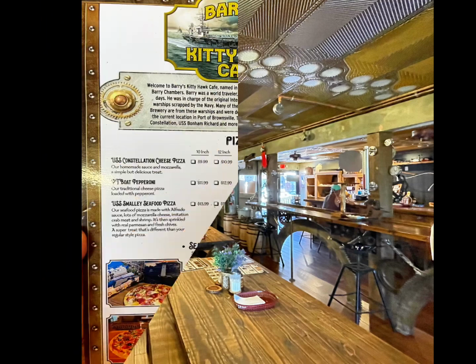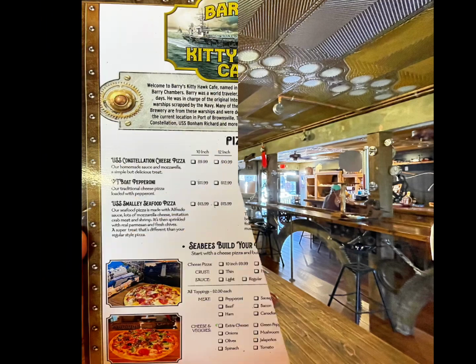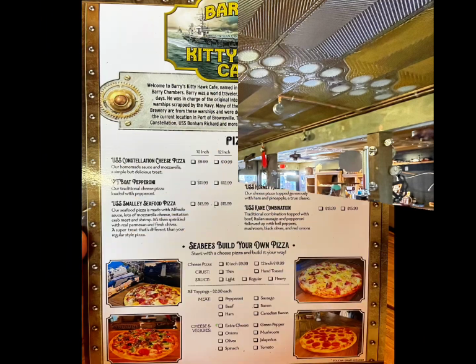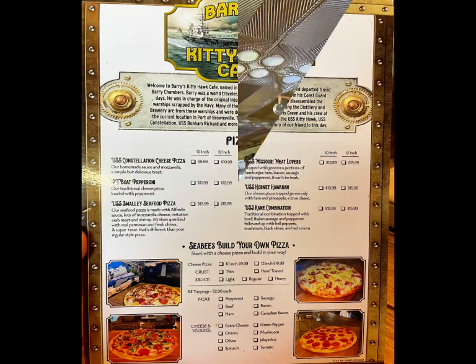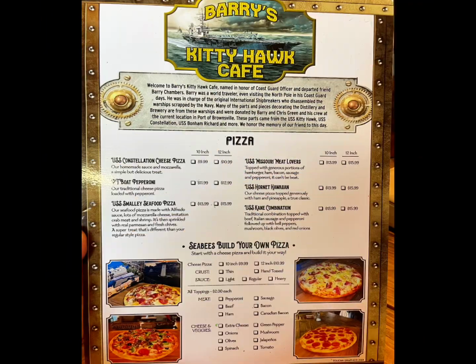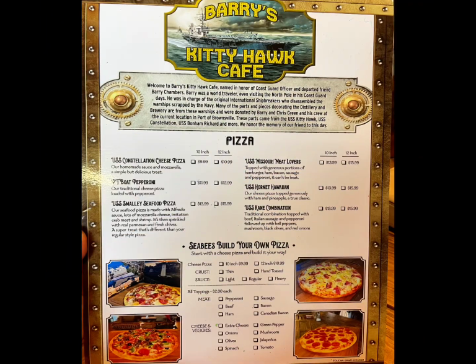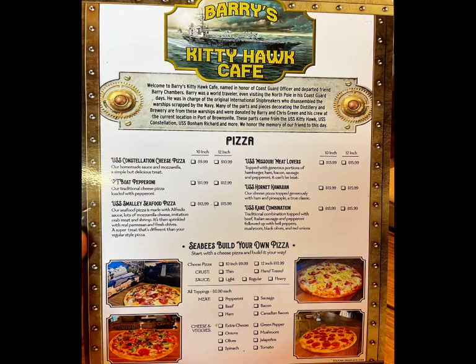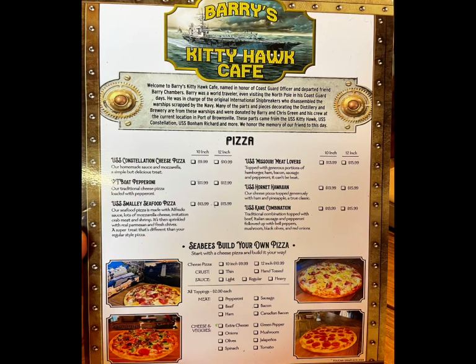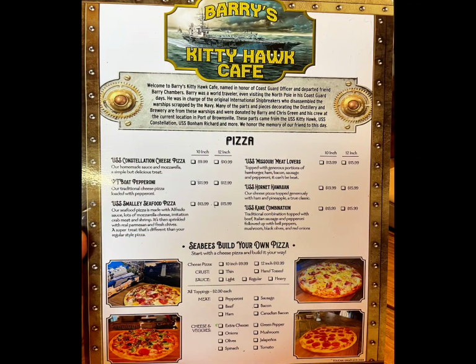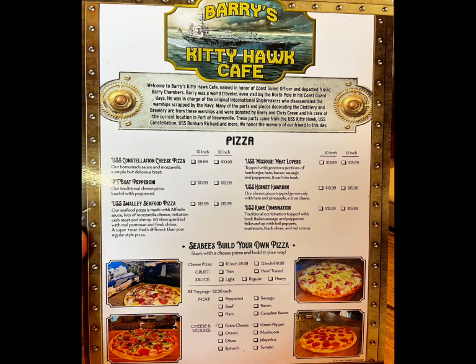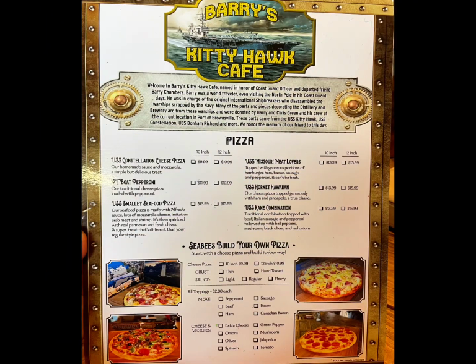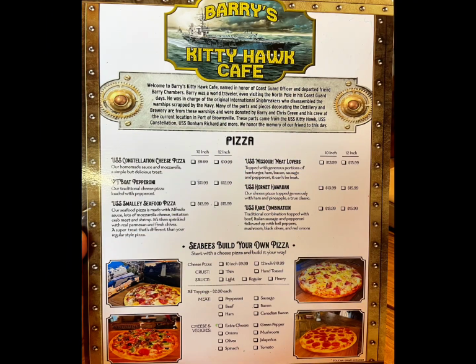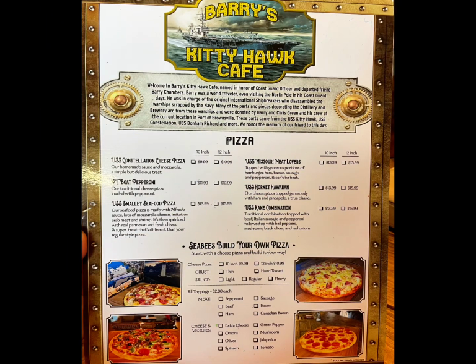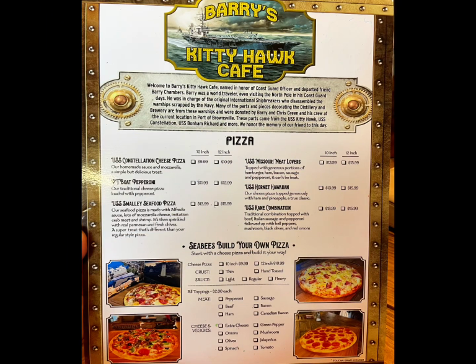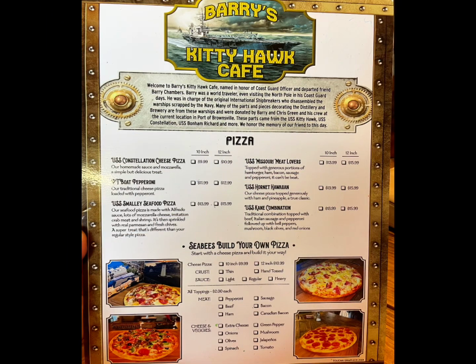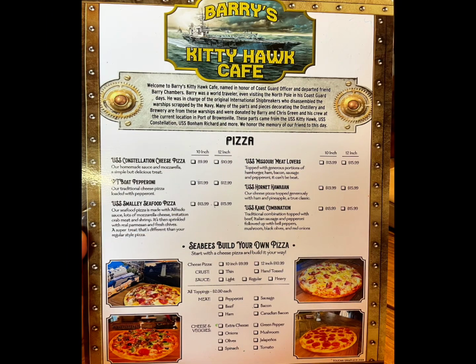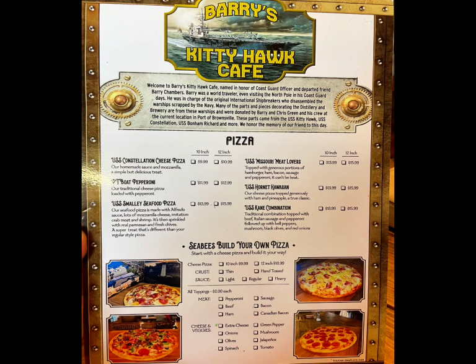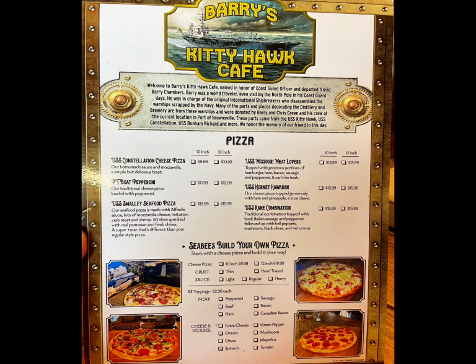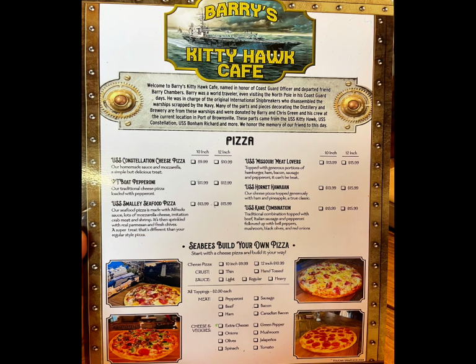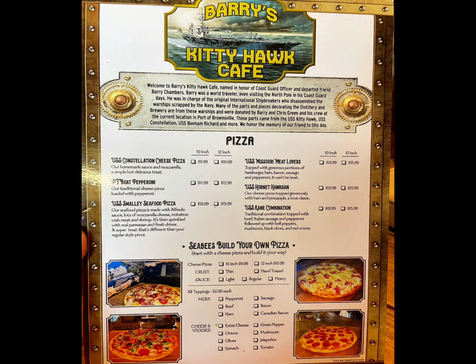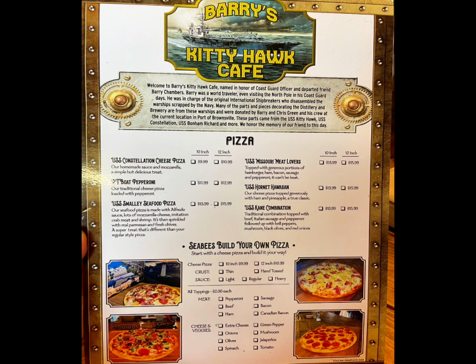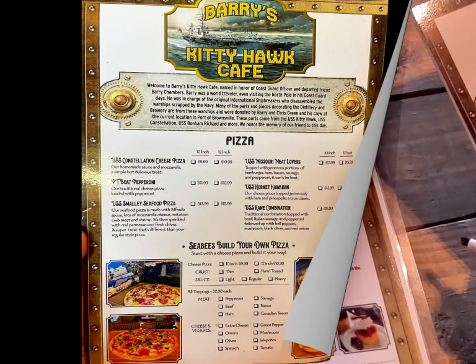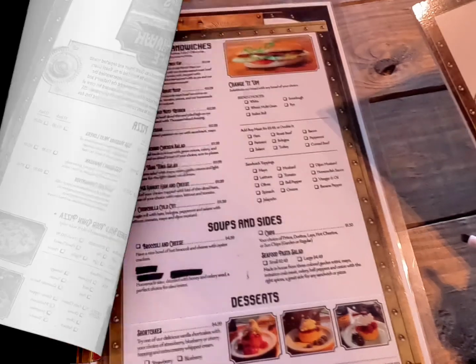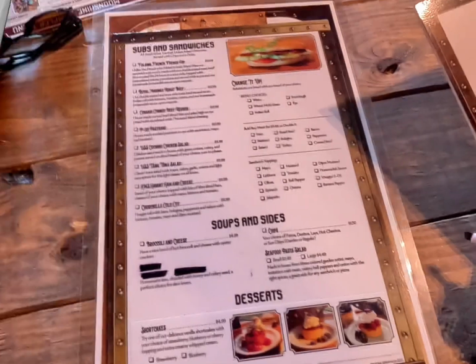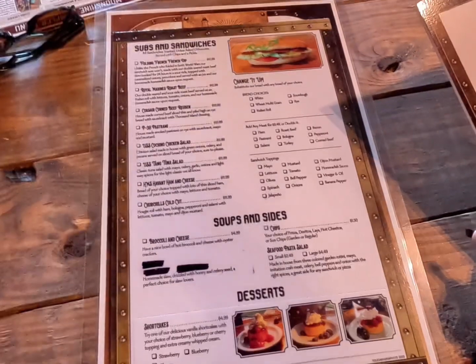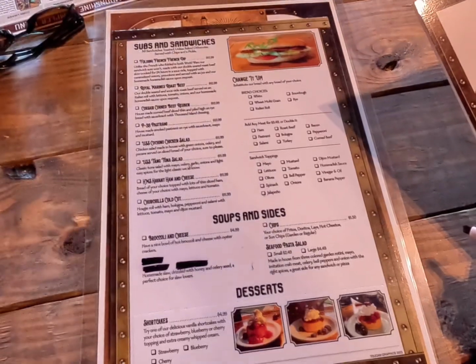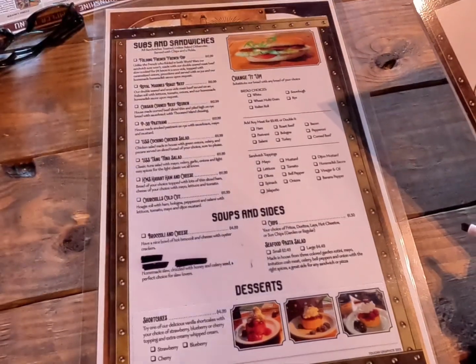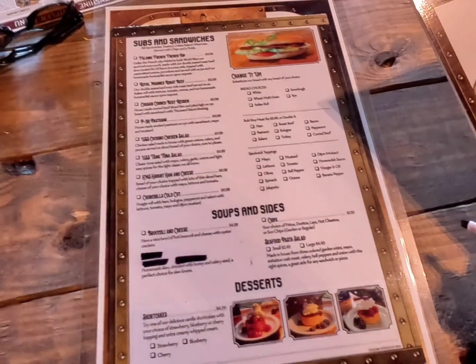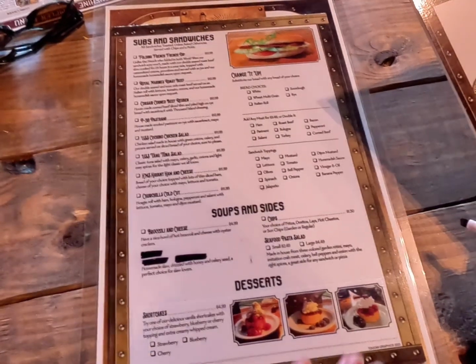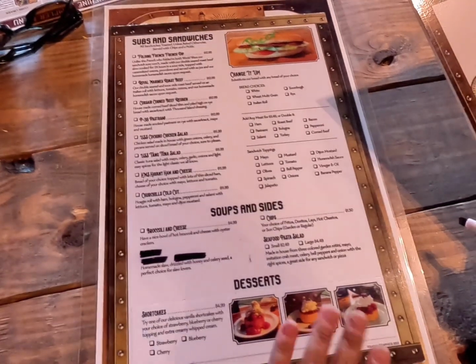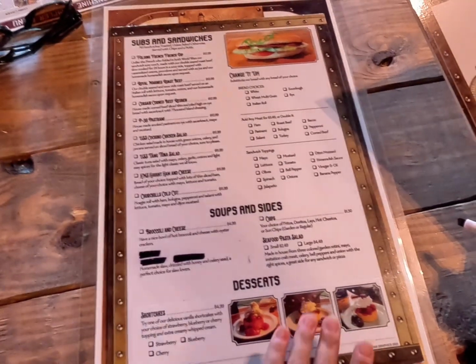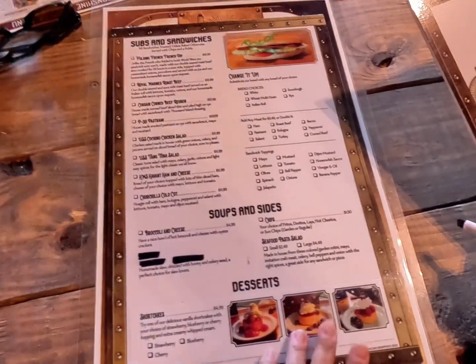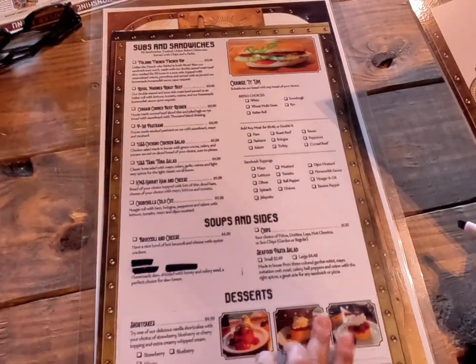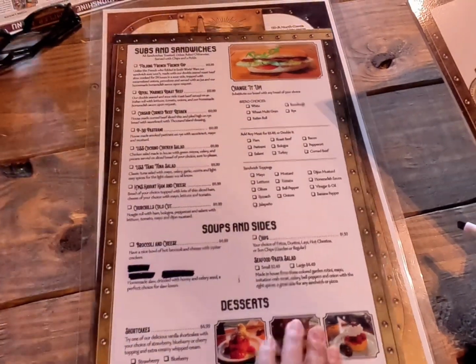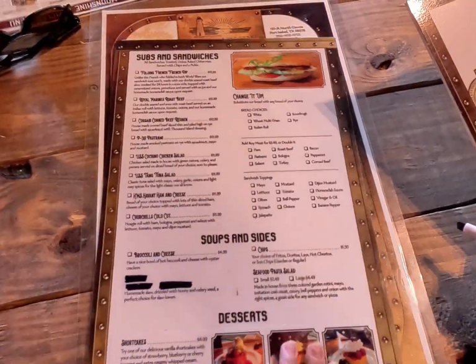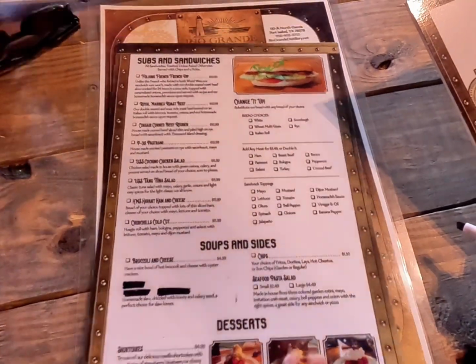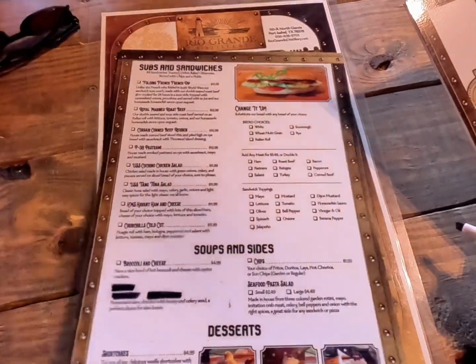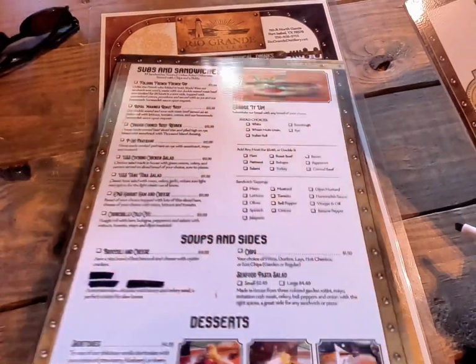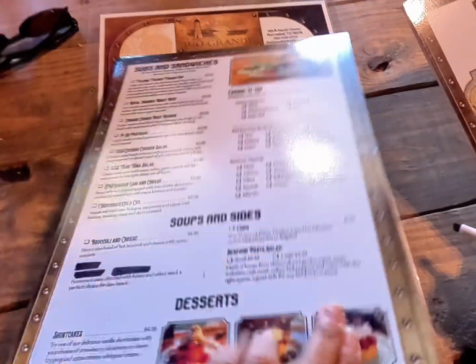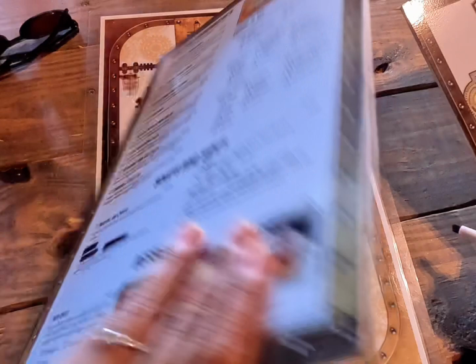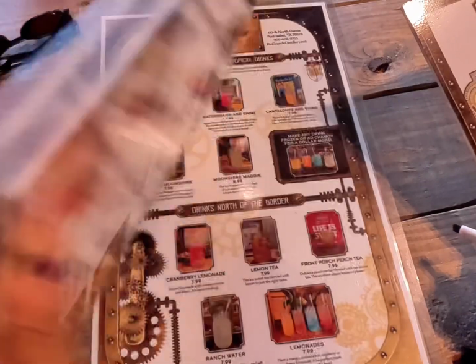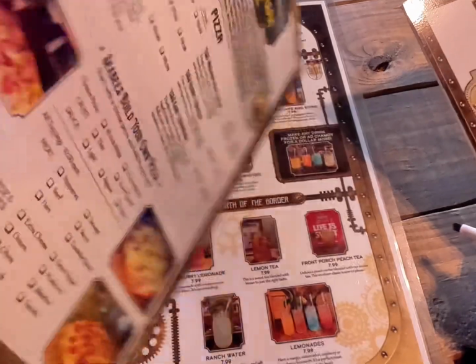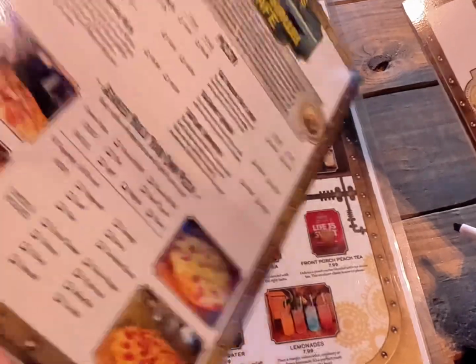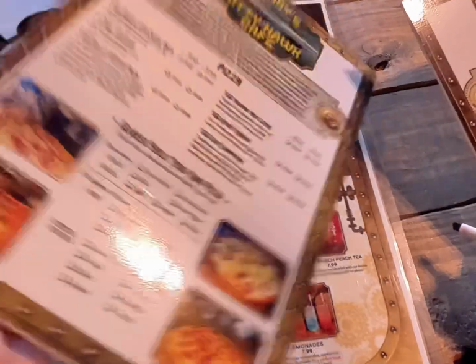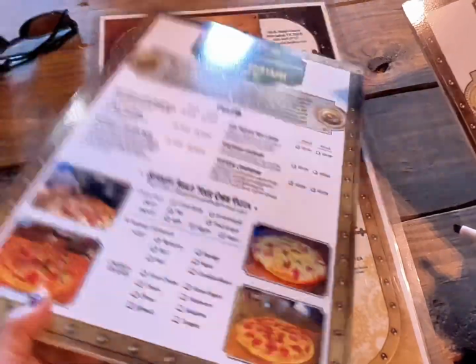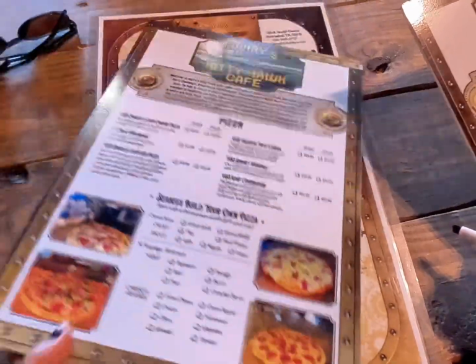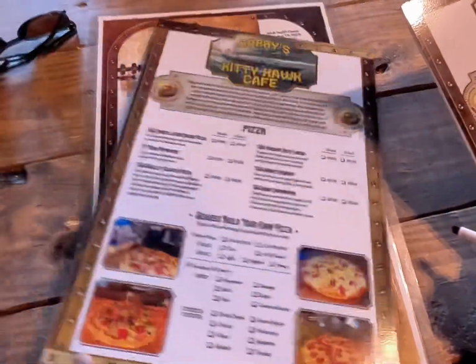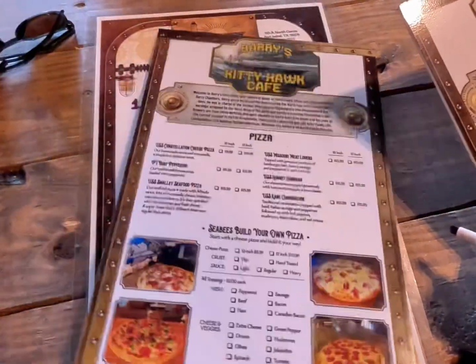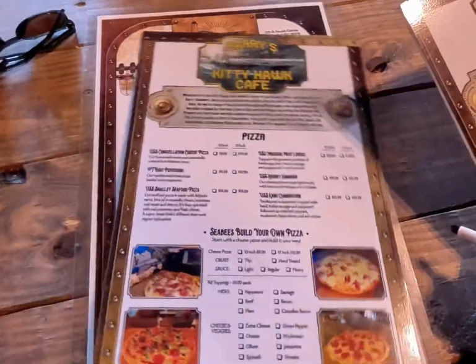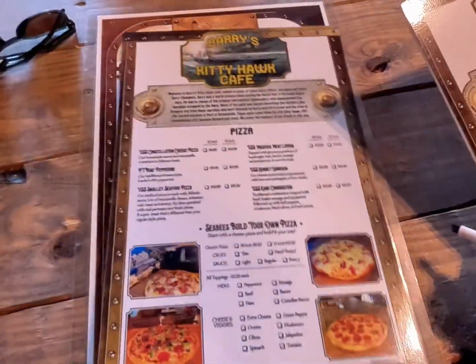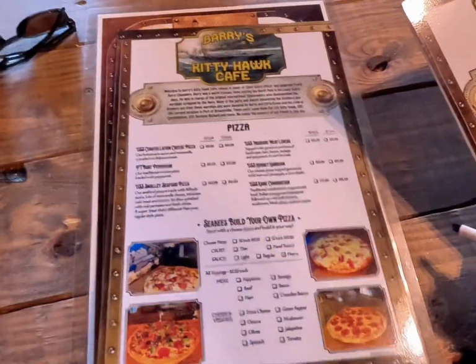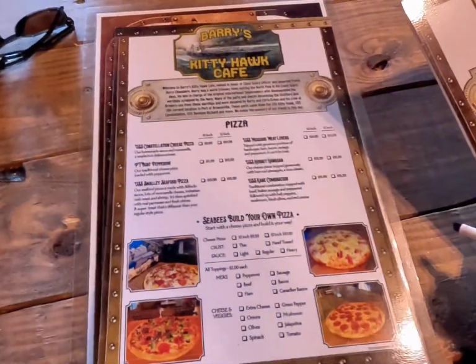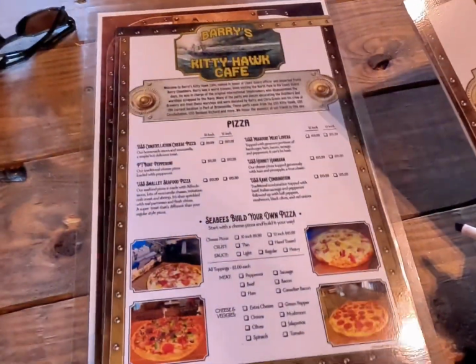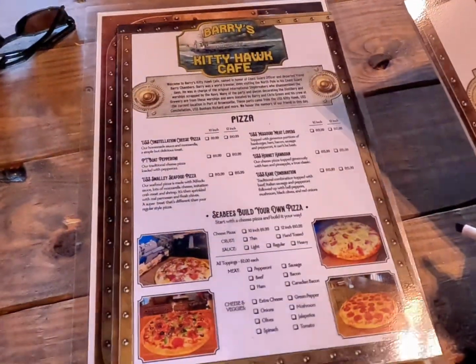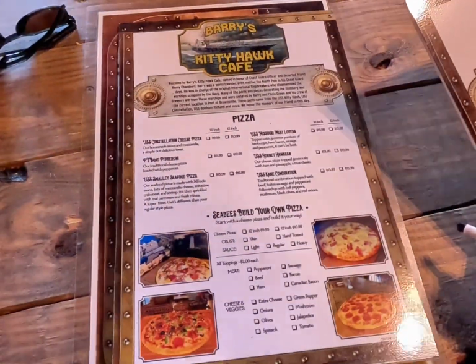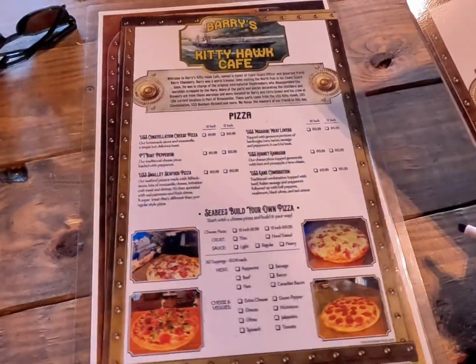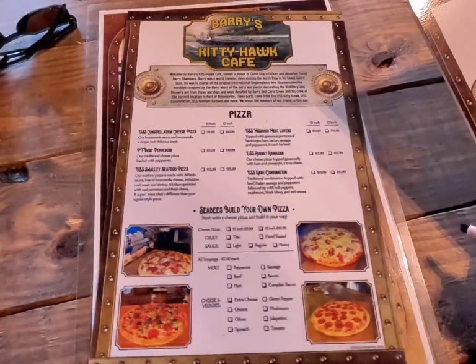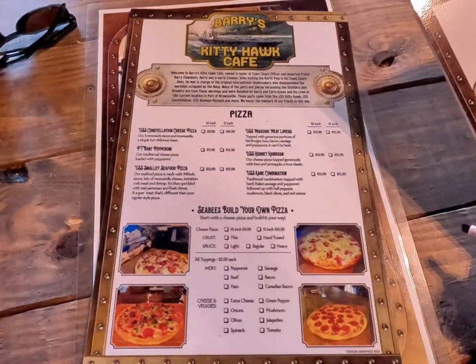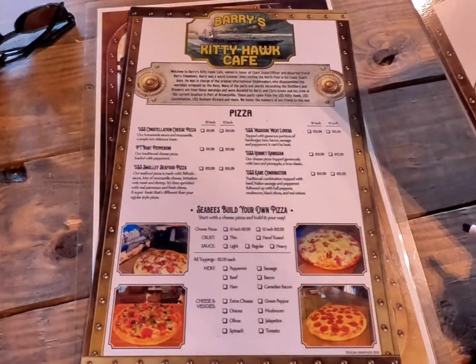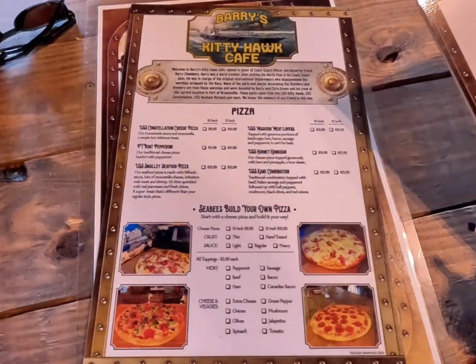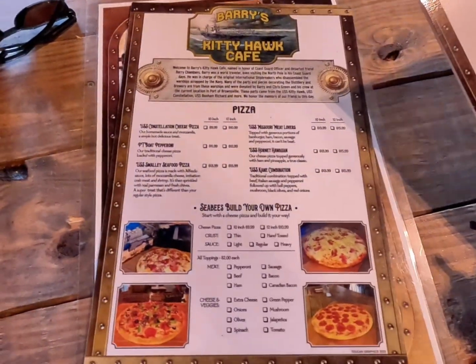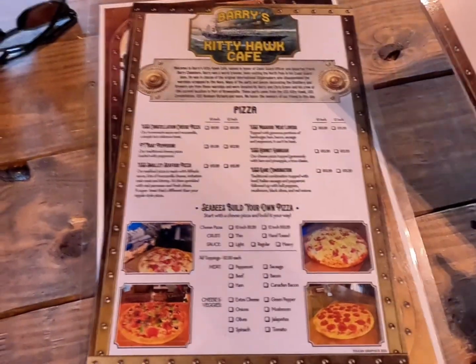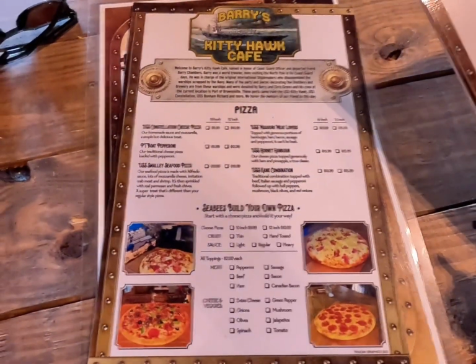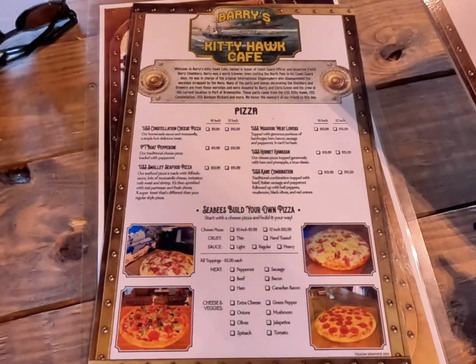A mouthwatering menu, including an assortment of delicious pizzas, deli sandwiches, and daily lunch and dinner specials.